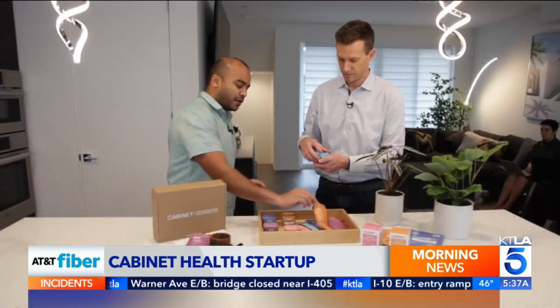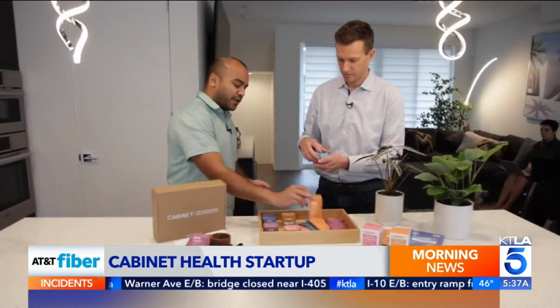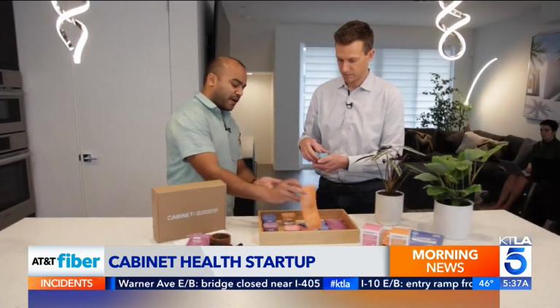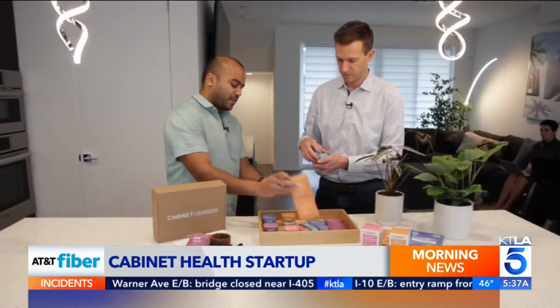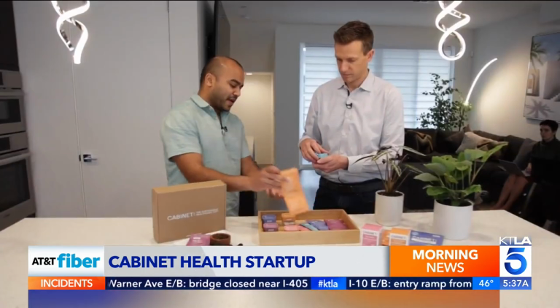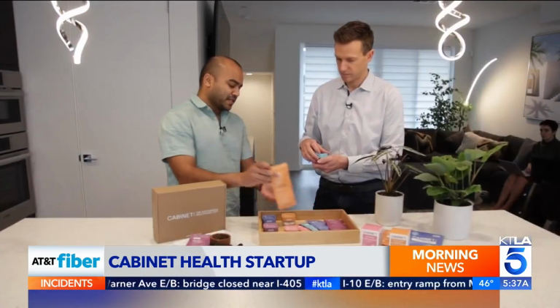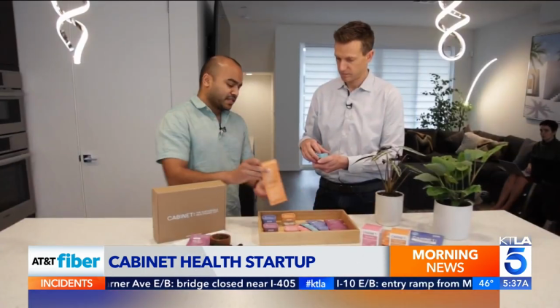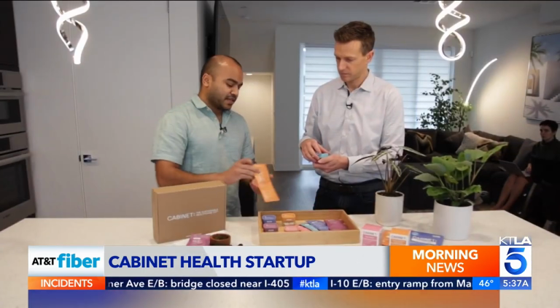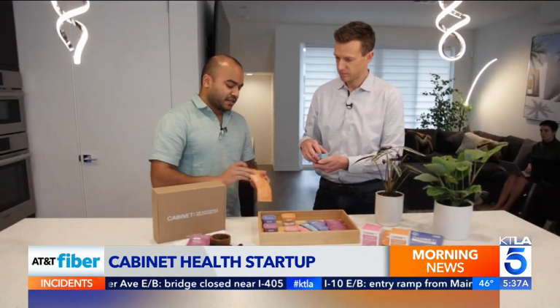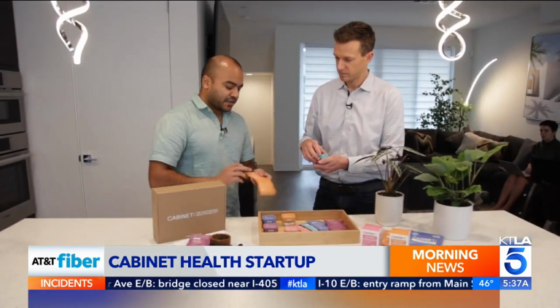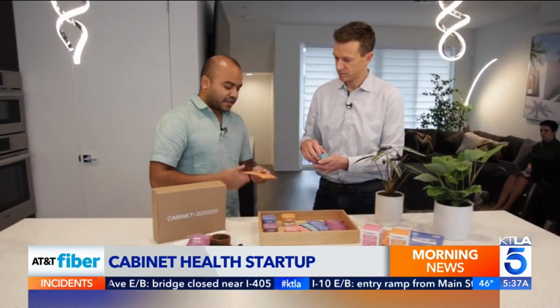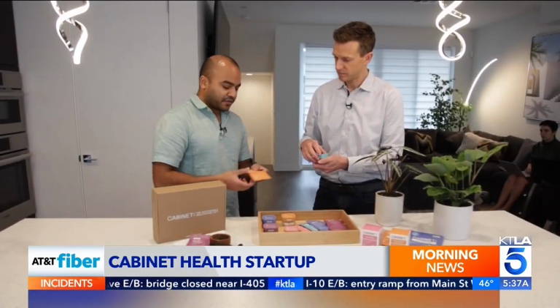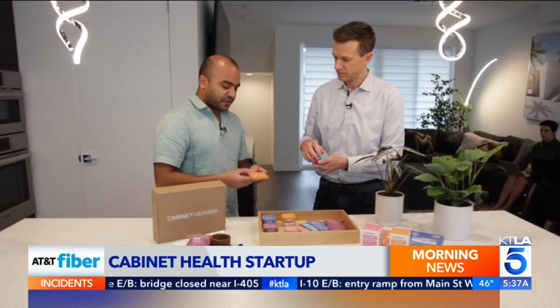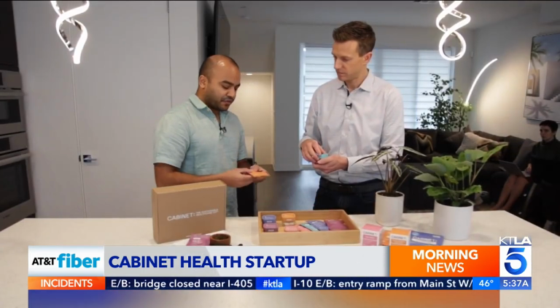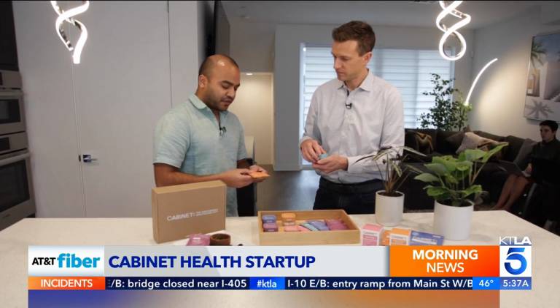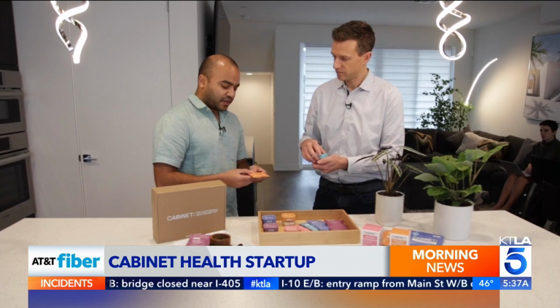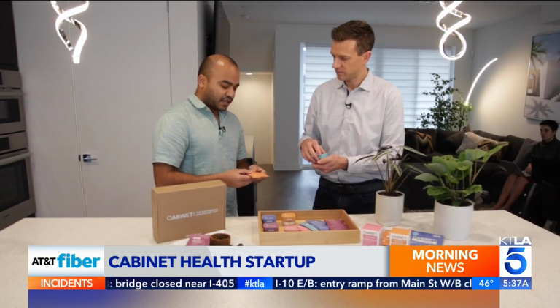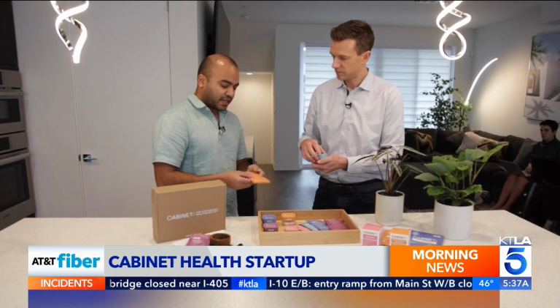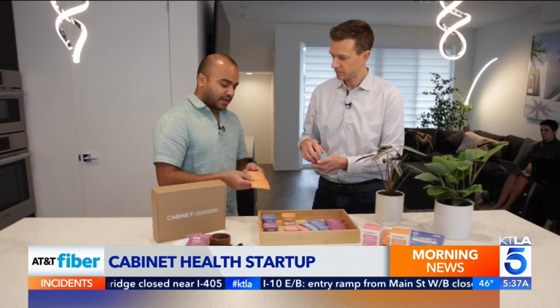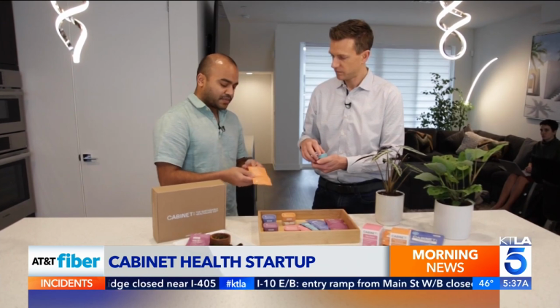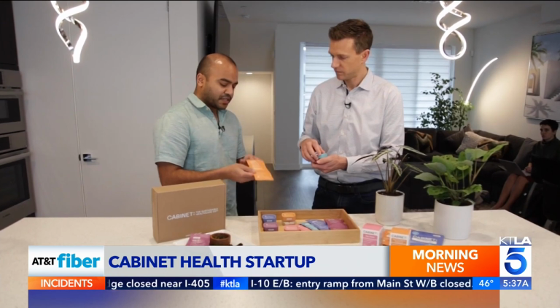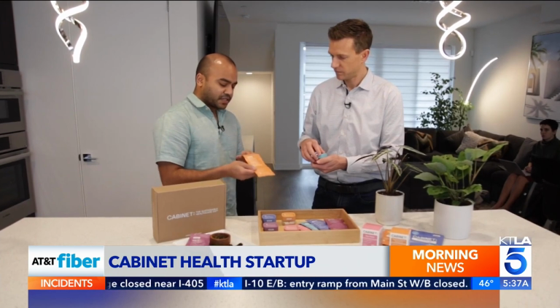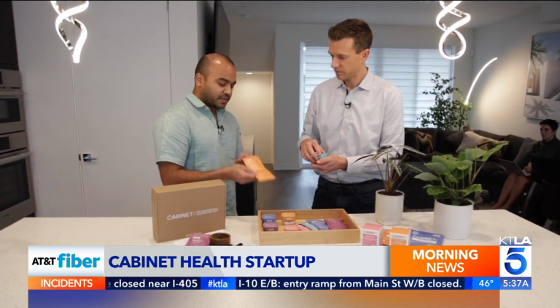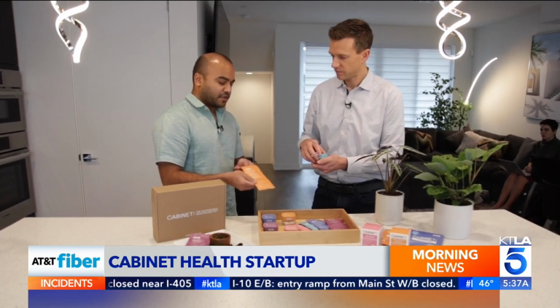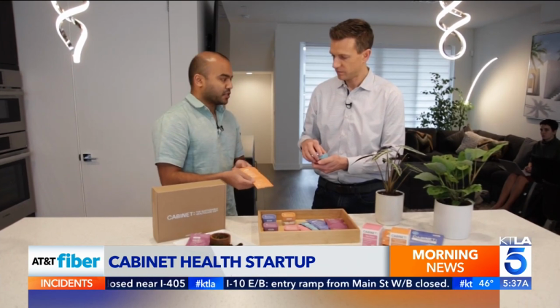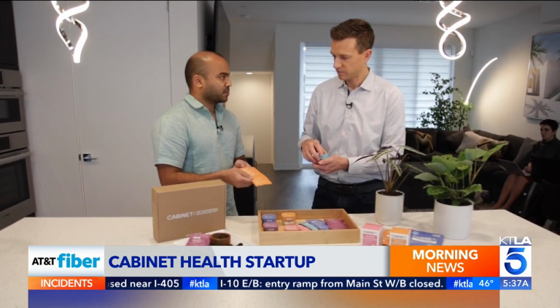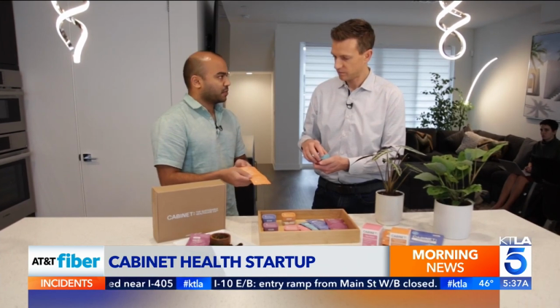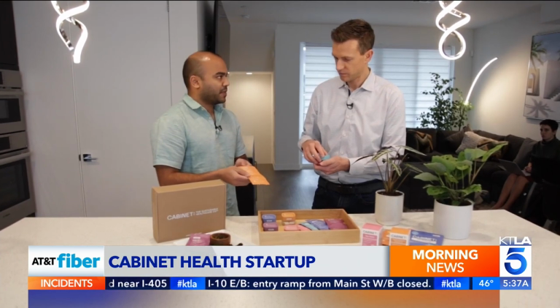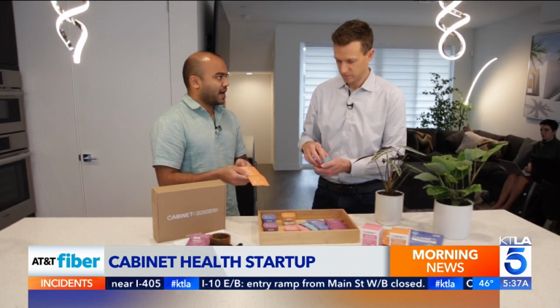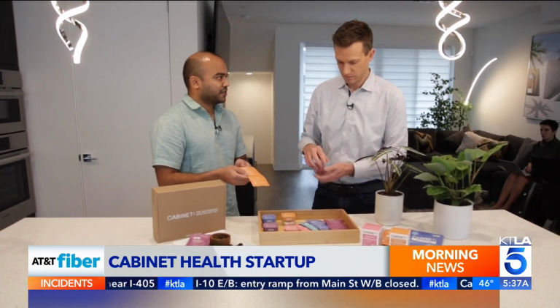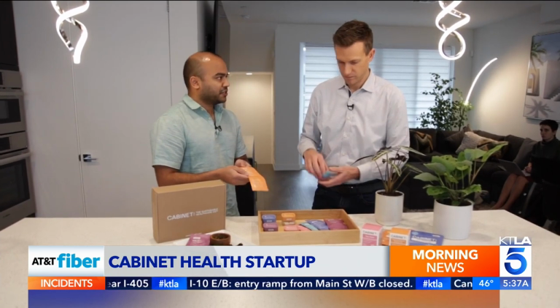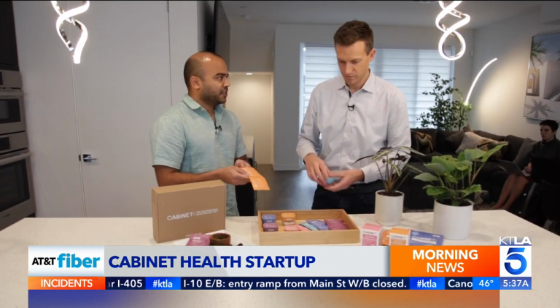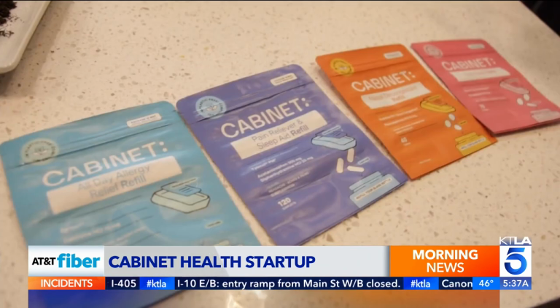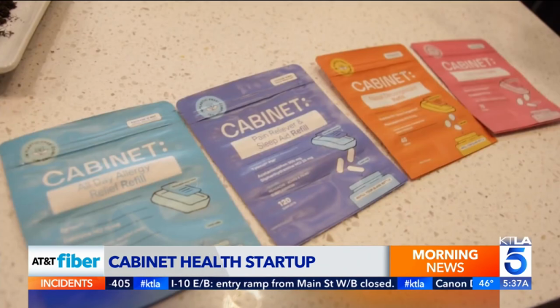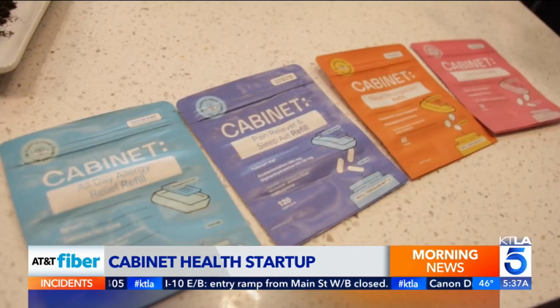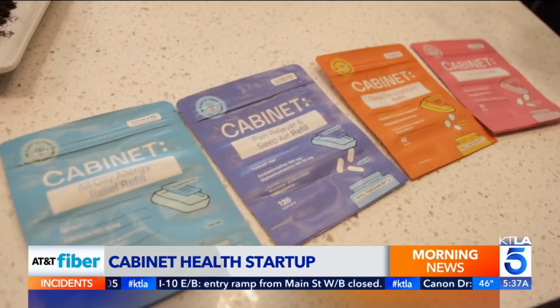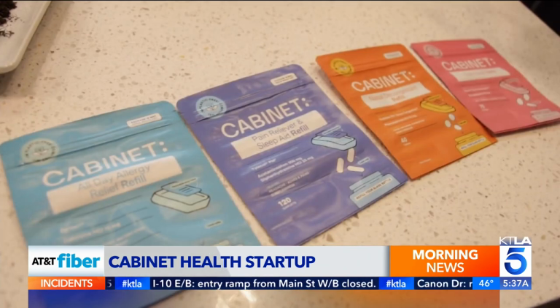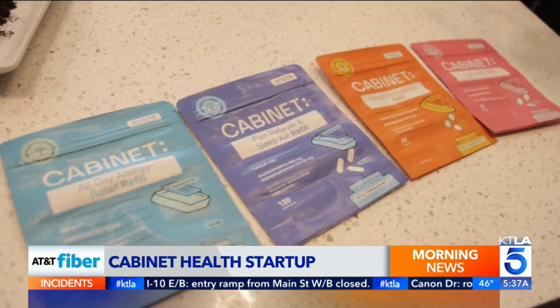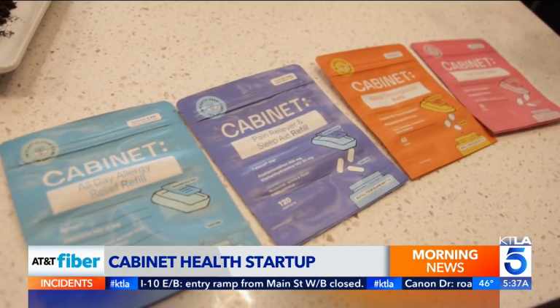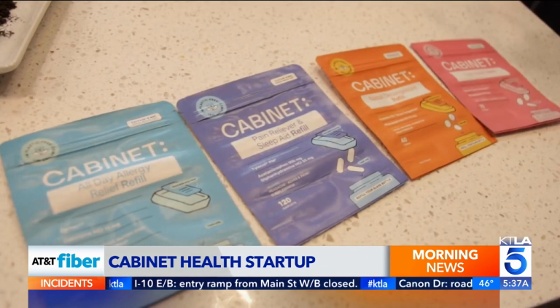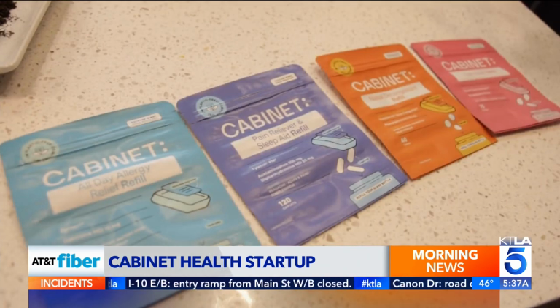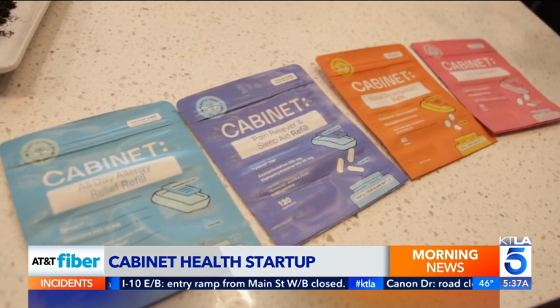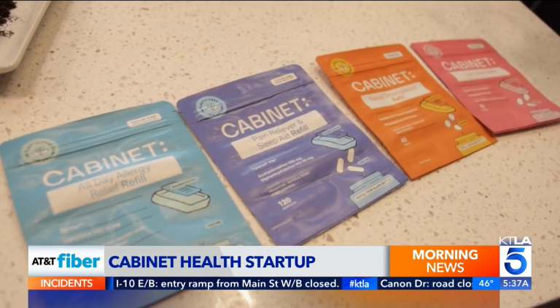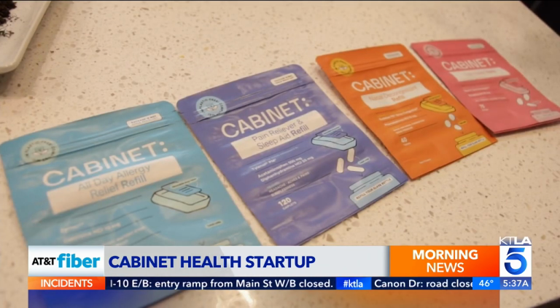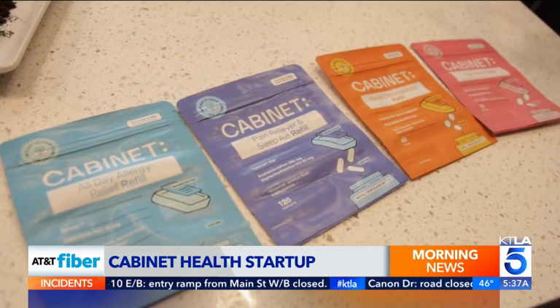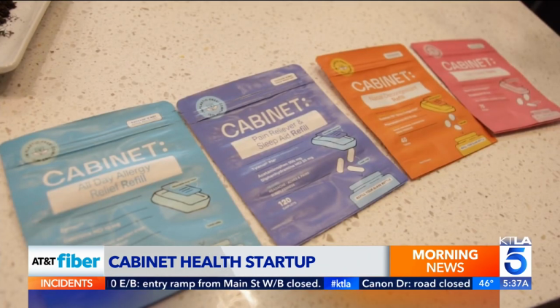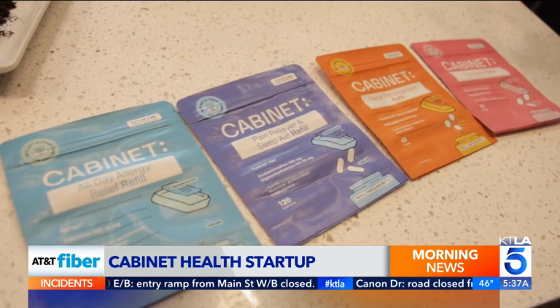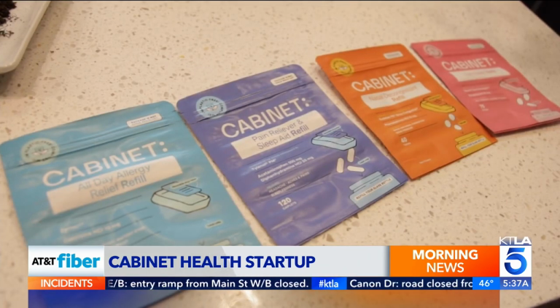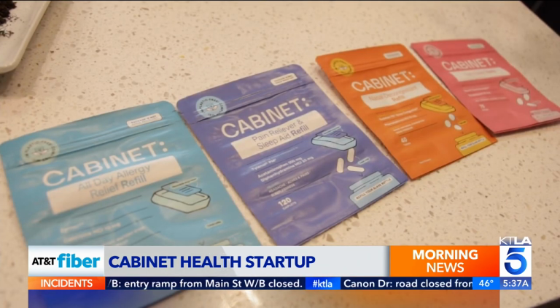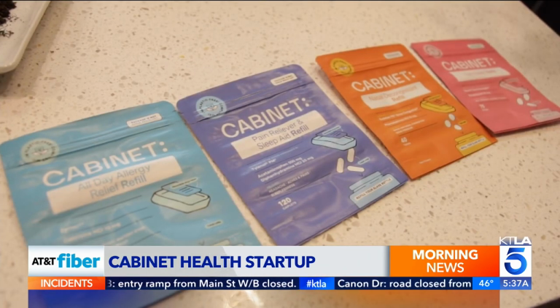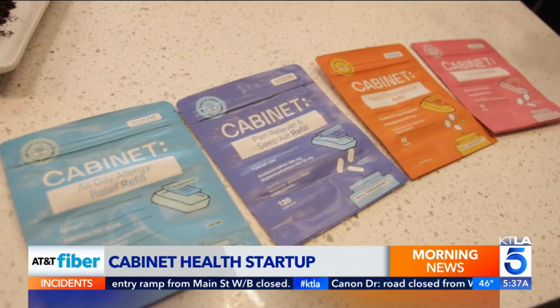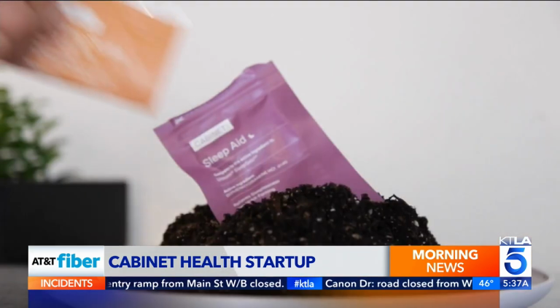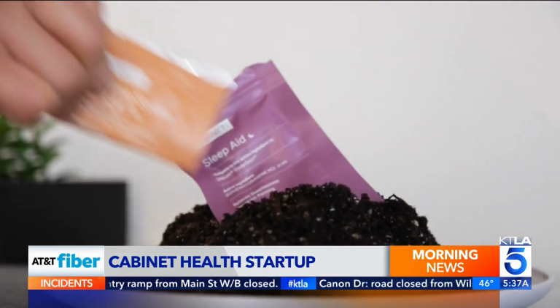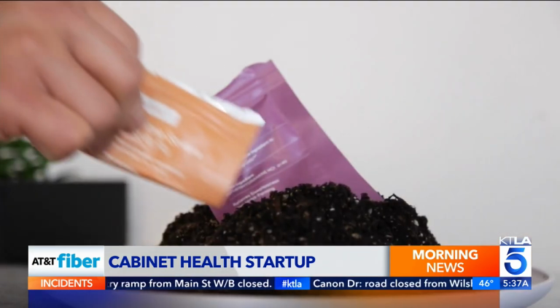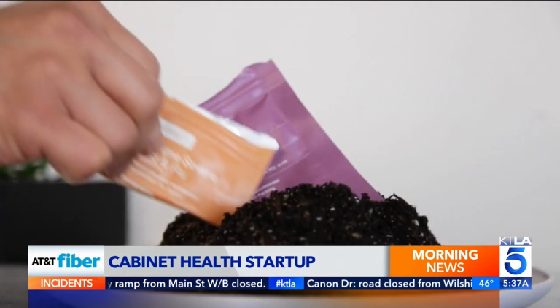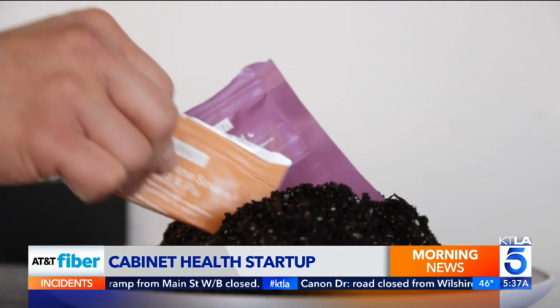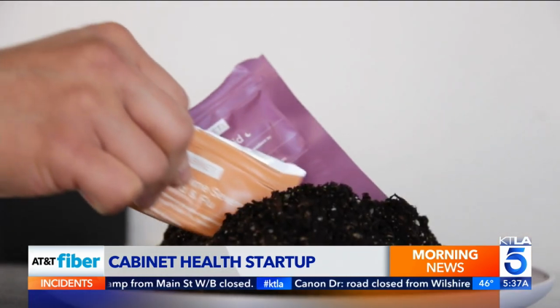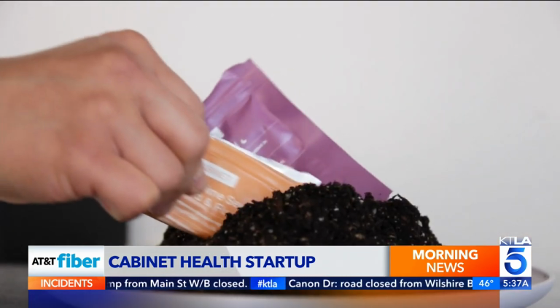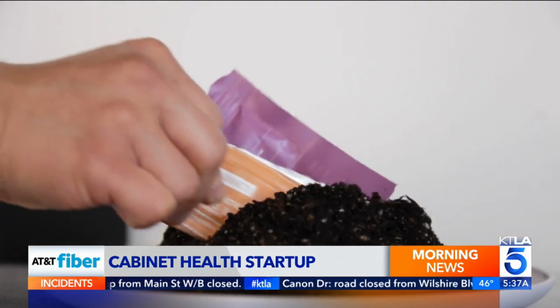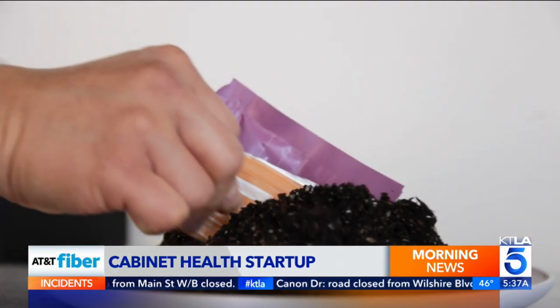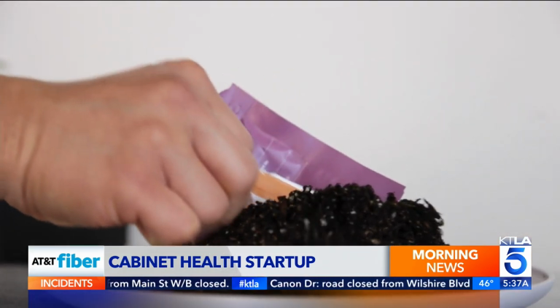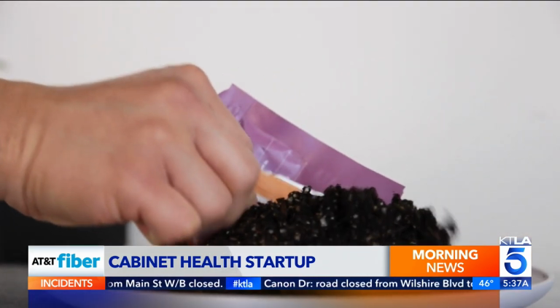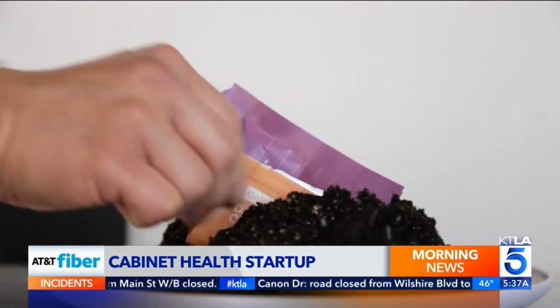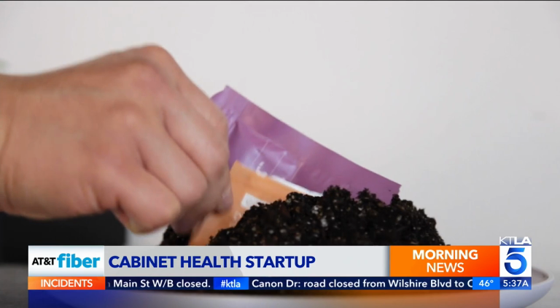When you're out of medicine and need a refill, it comes in this compostable pouch. Refill pouches are made from plants and eventually turn into dirt.